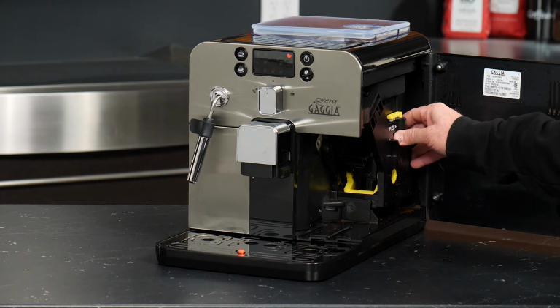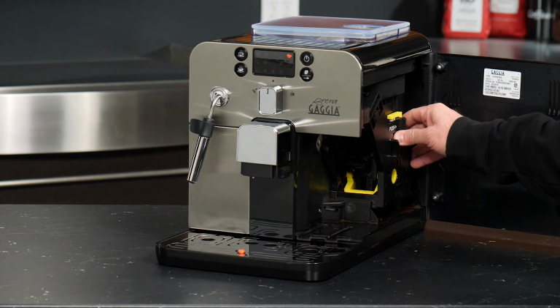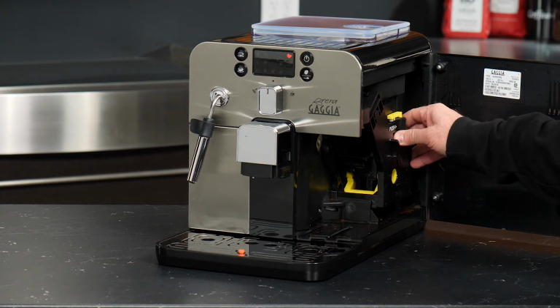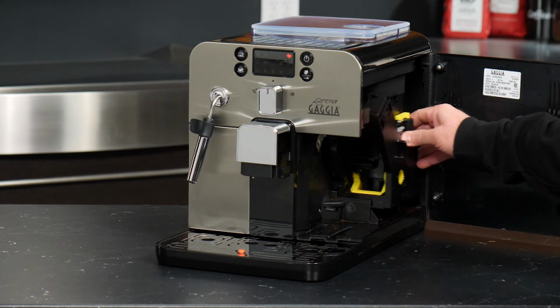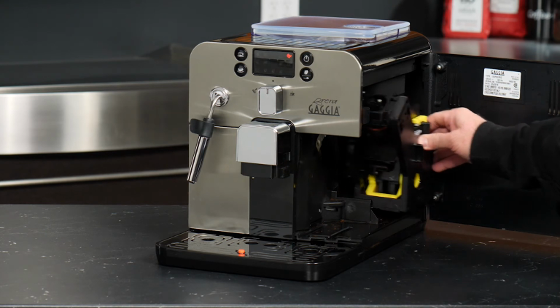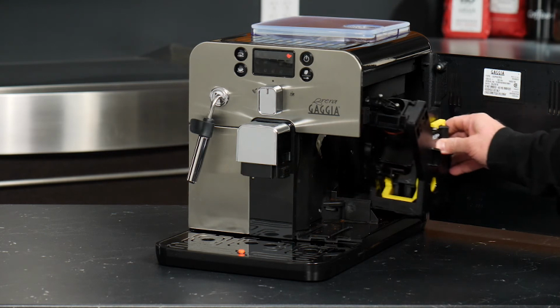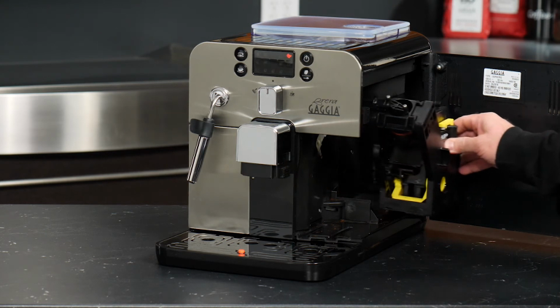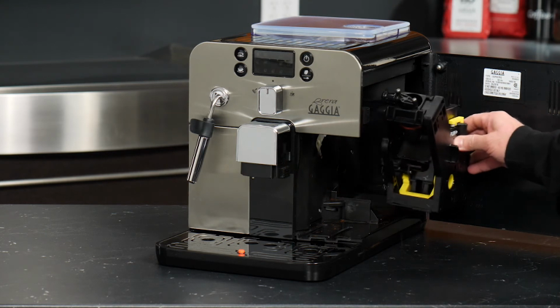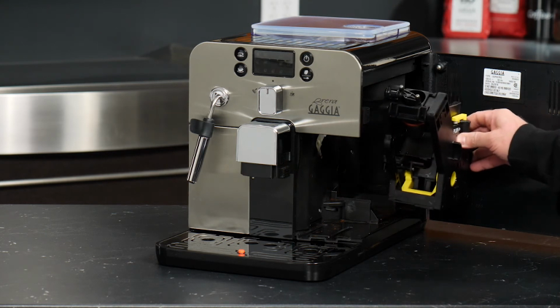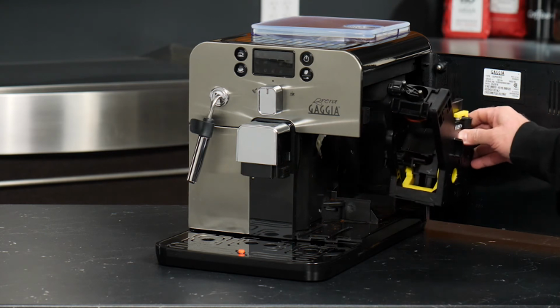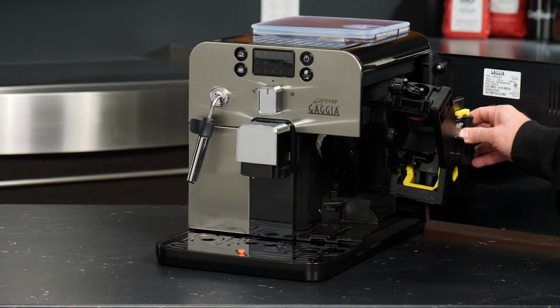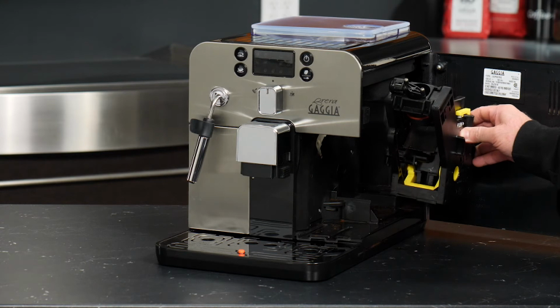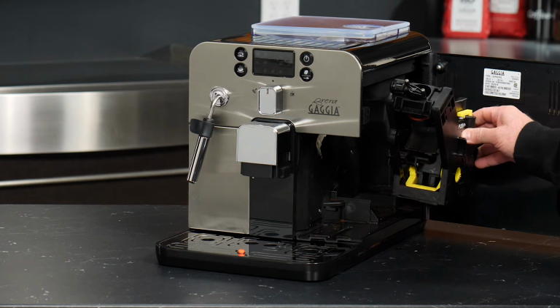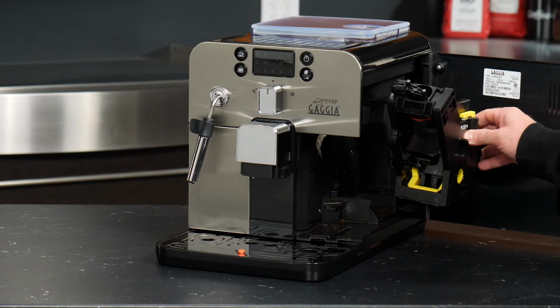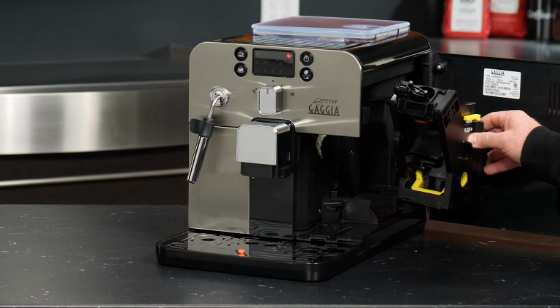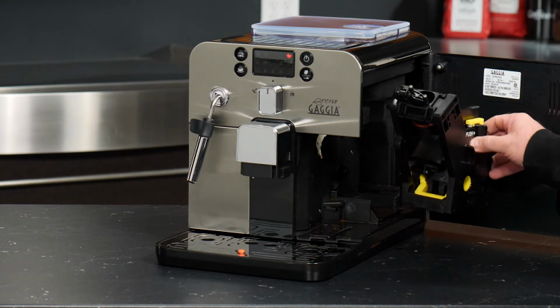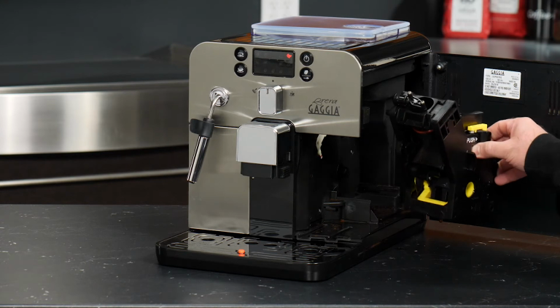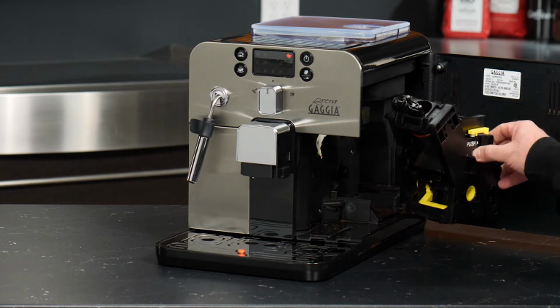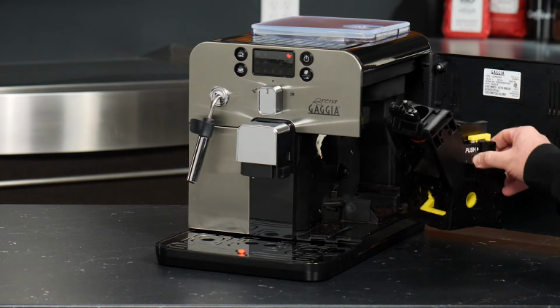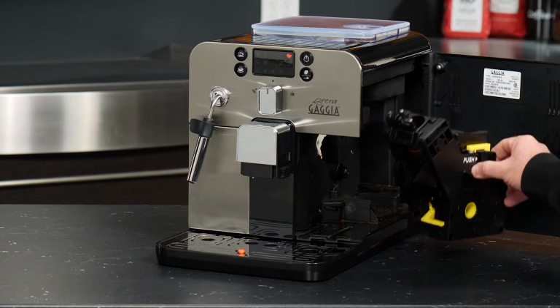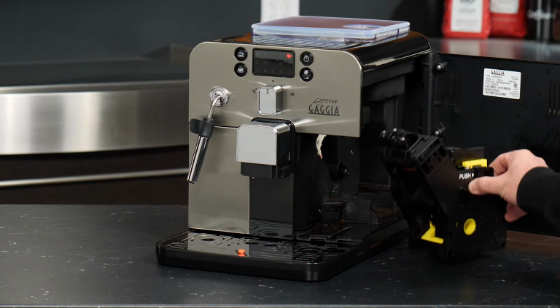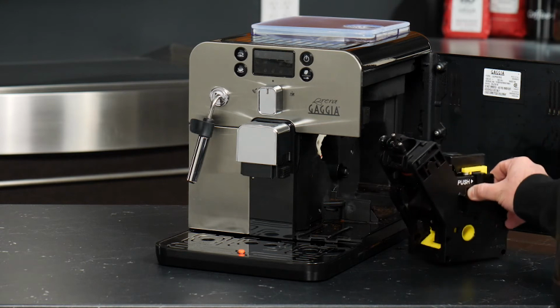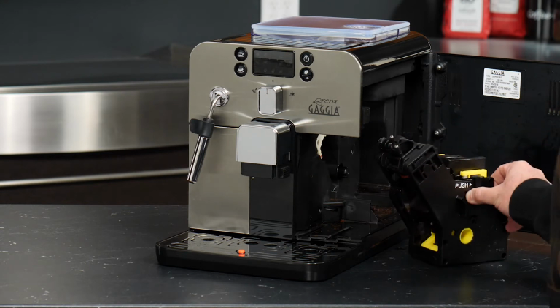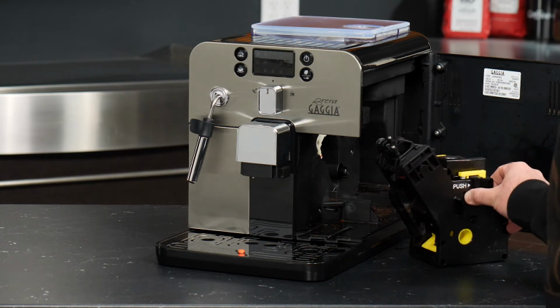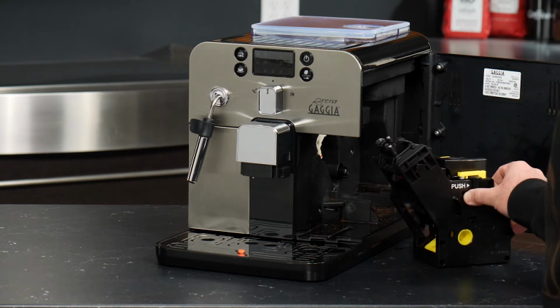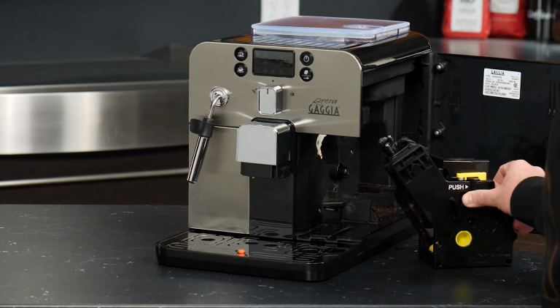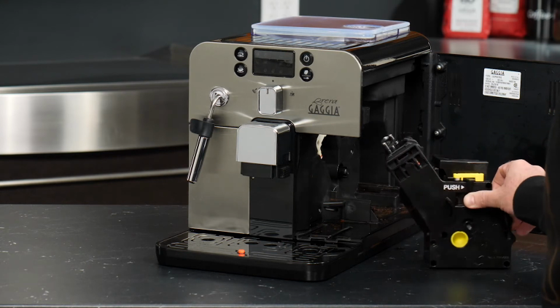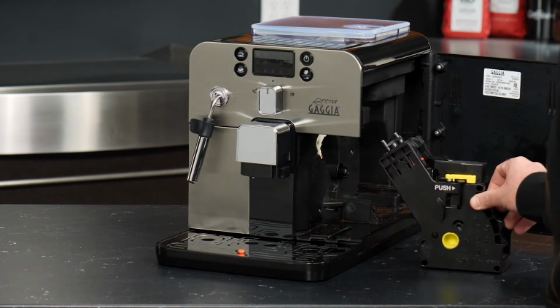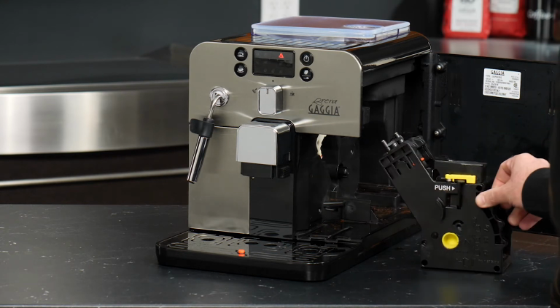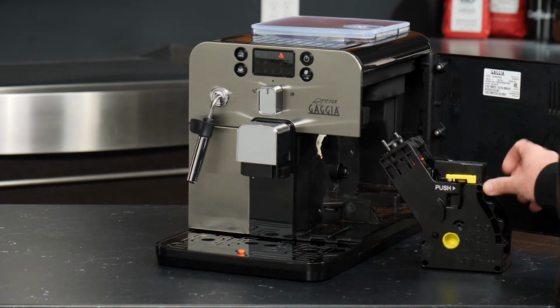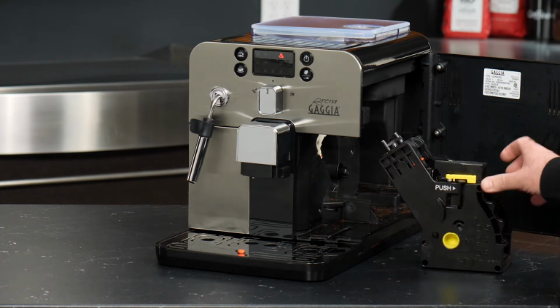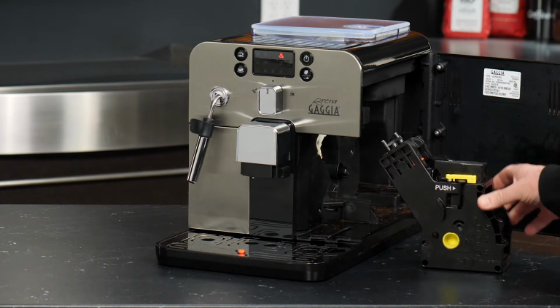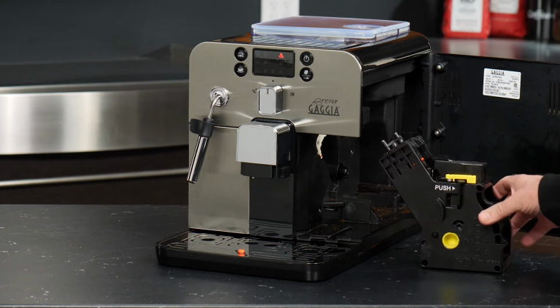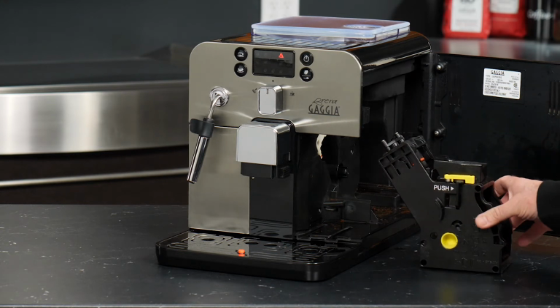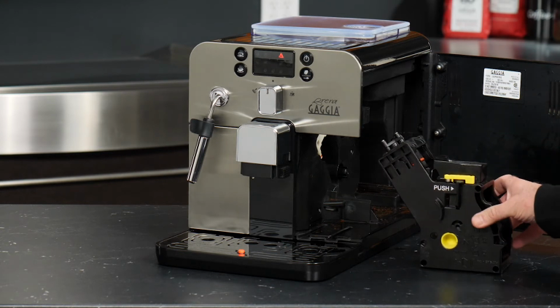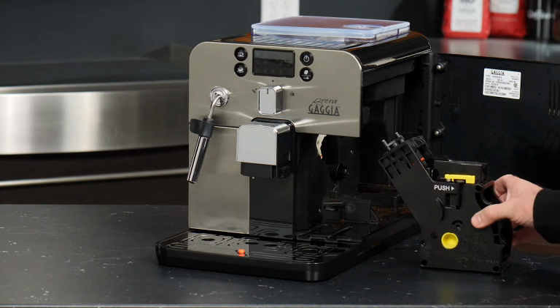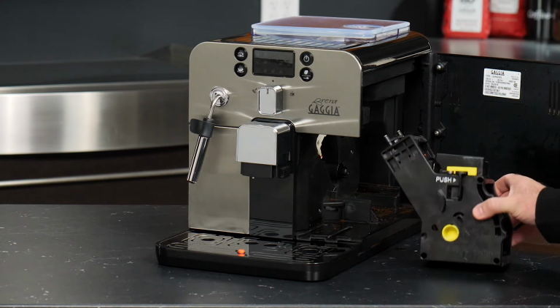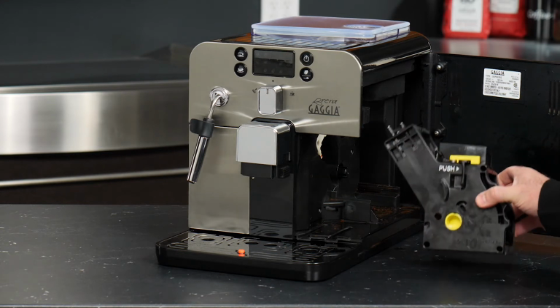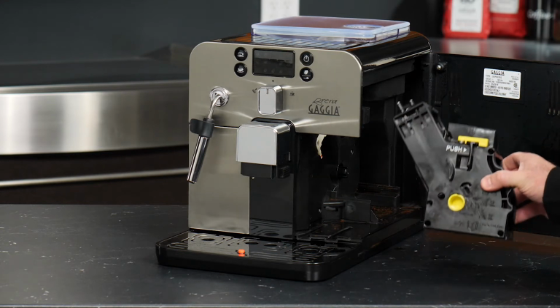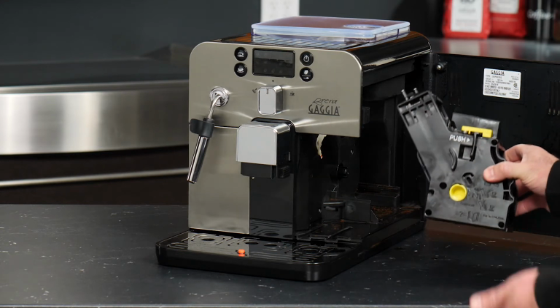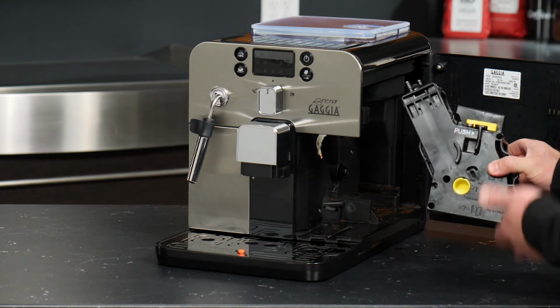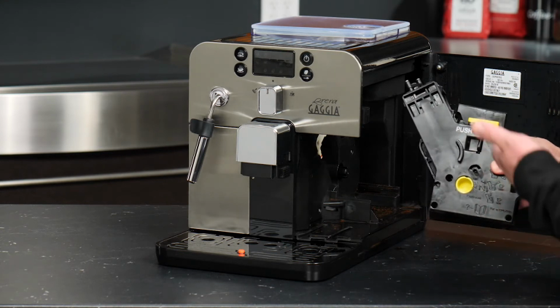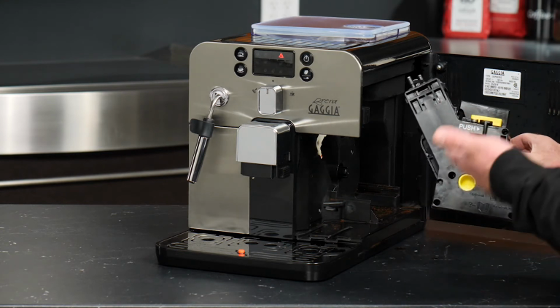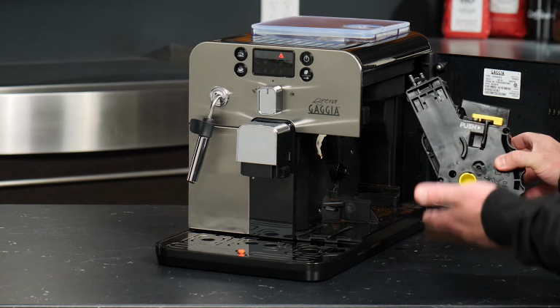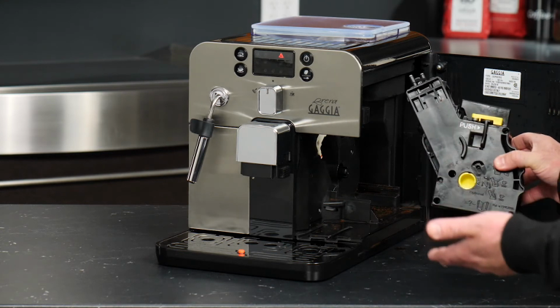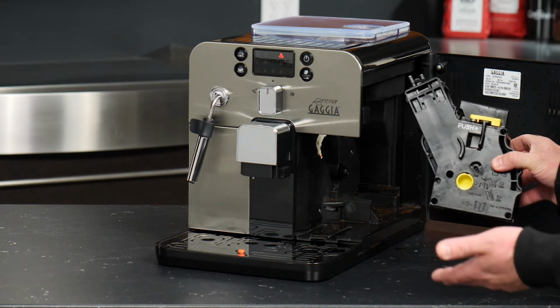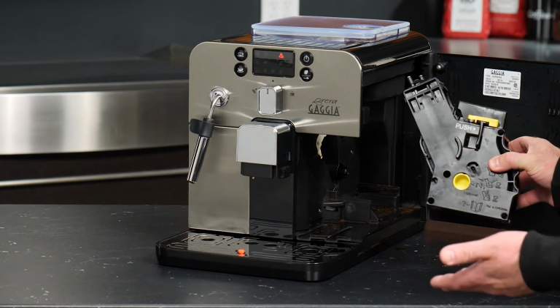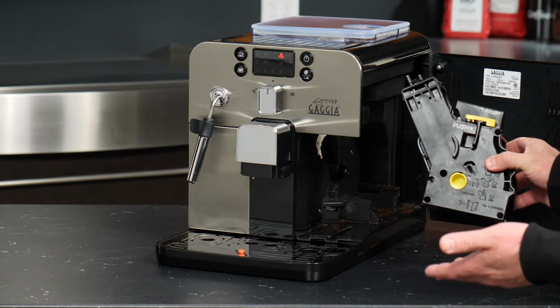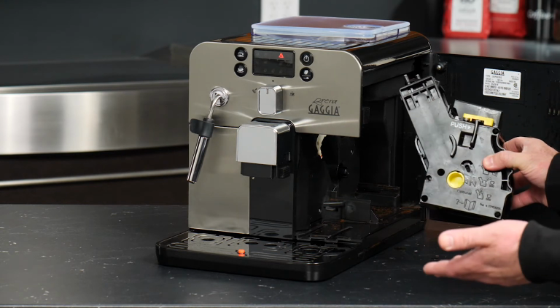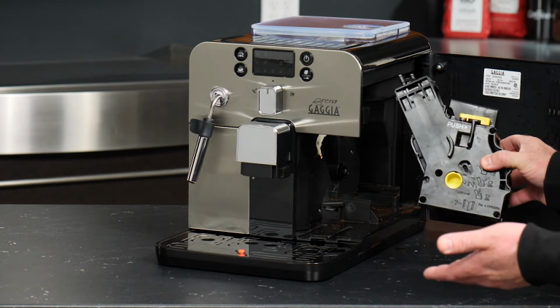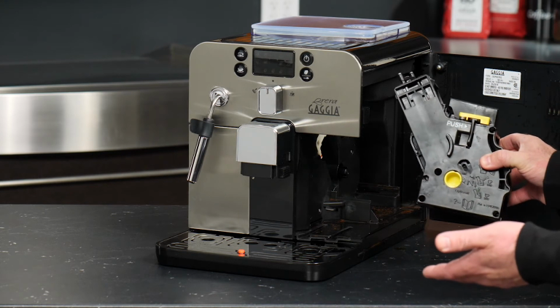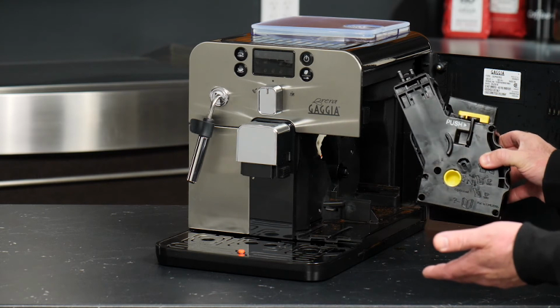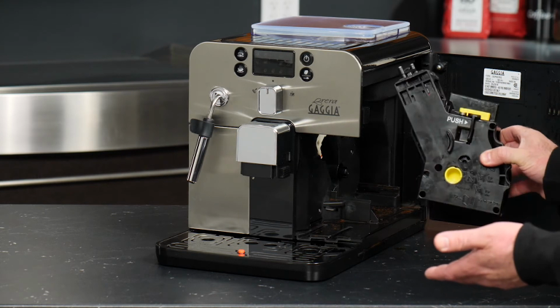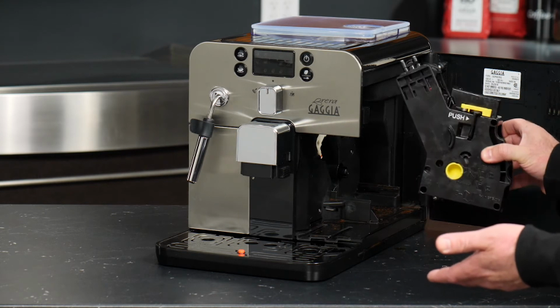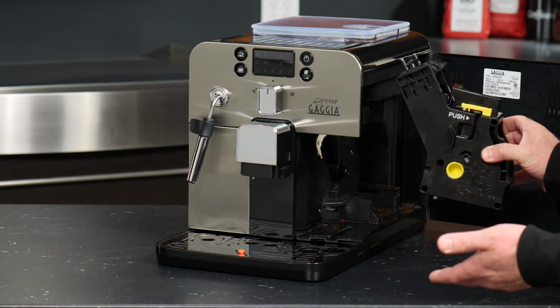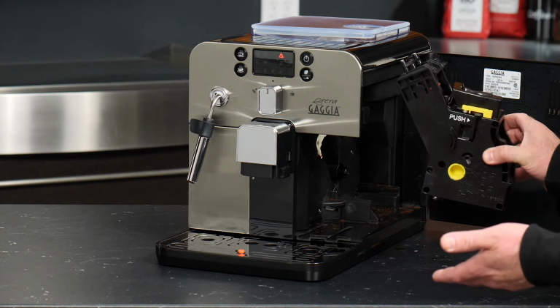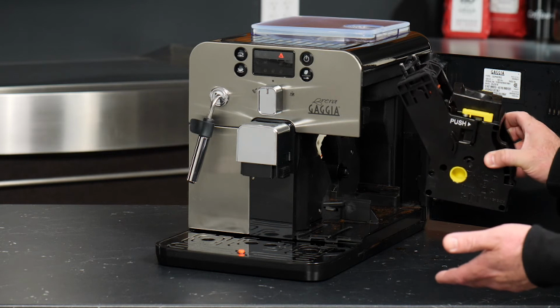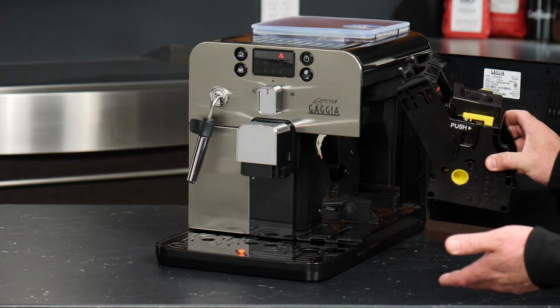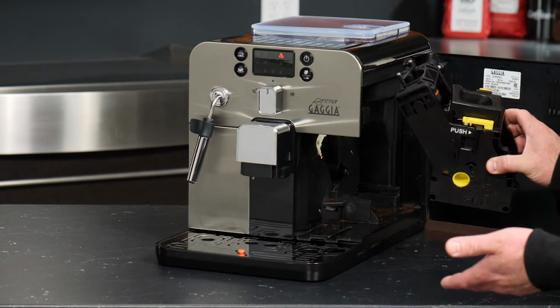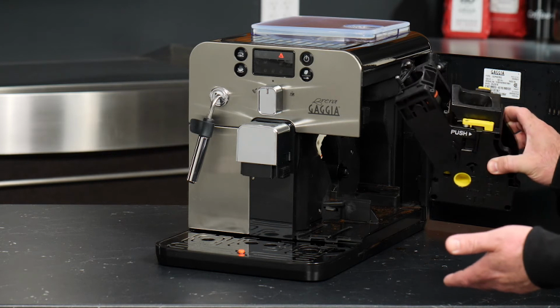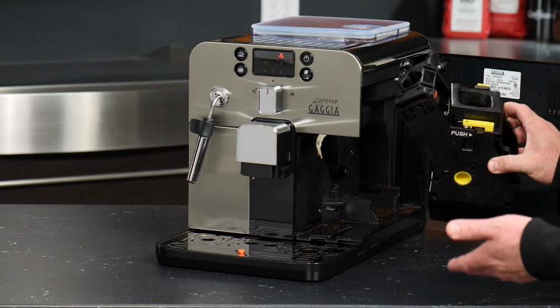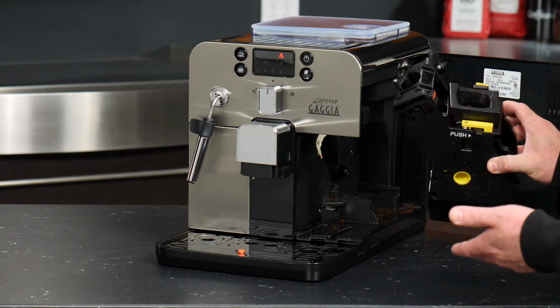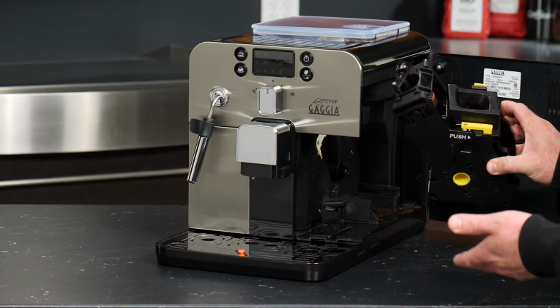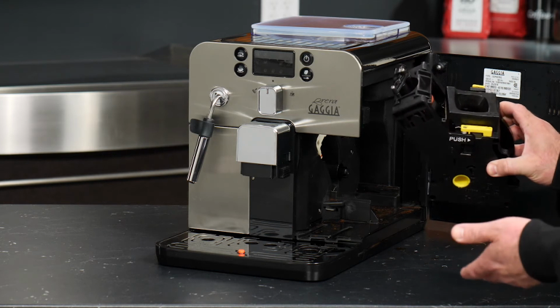The brew group removes simply by pressing on this tab here next to the word 'push,' and you can slide it right out of the machine. There are several aspects of this group that you can actually maintain.